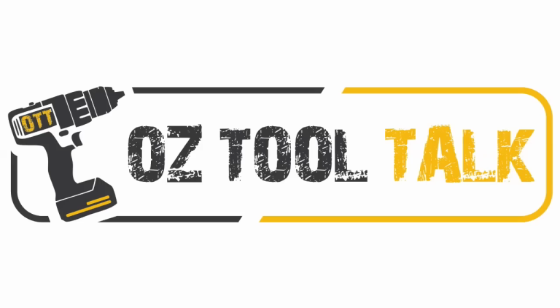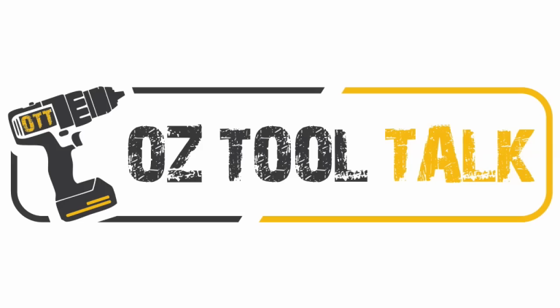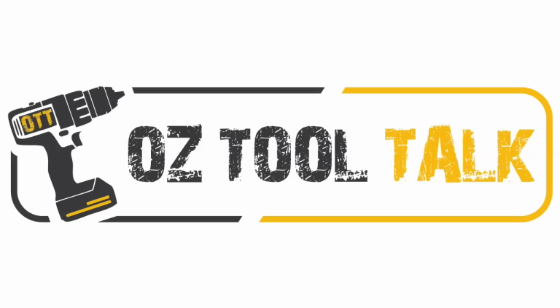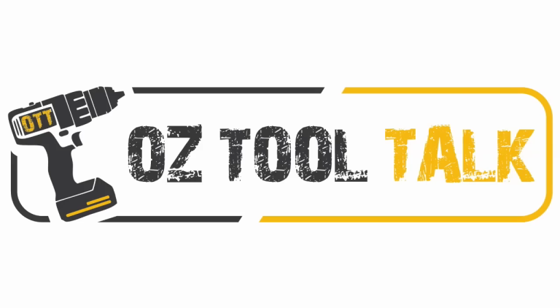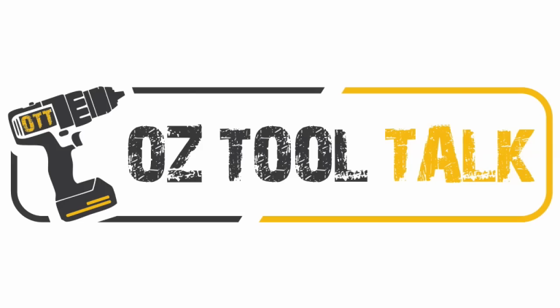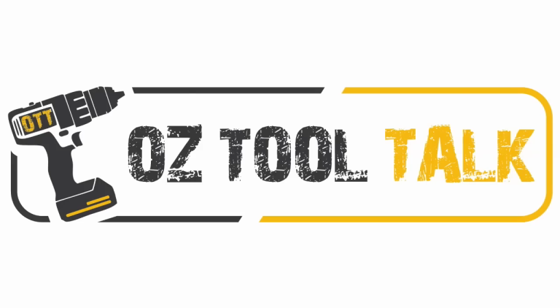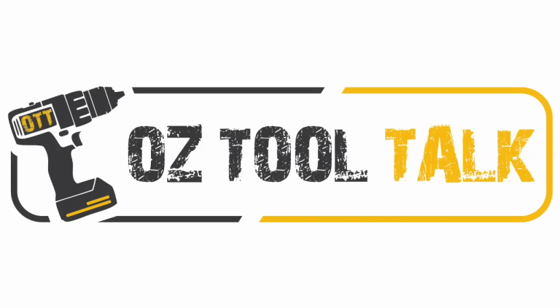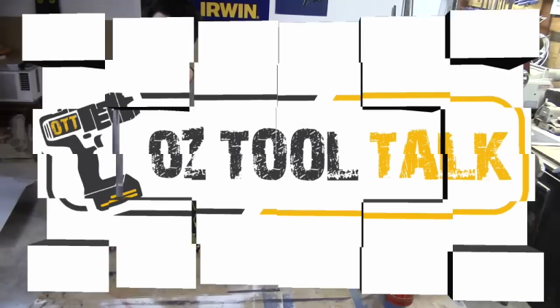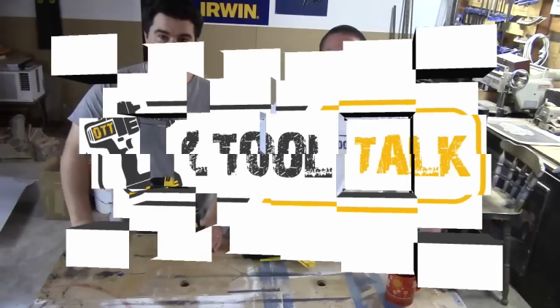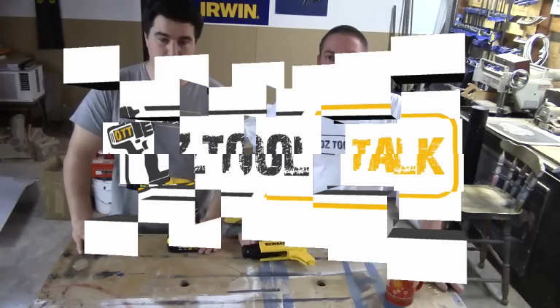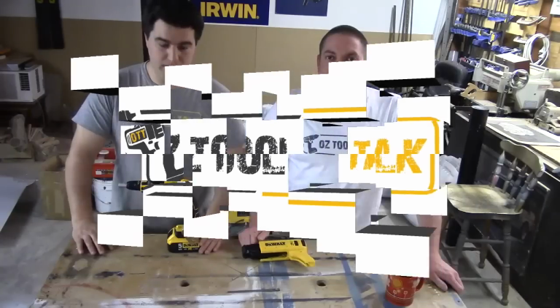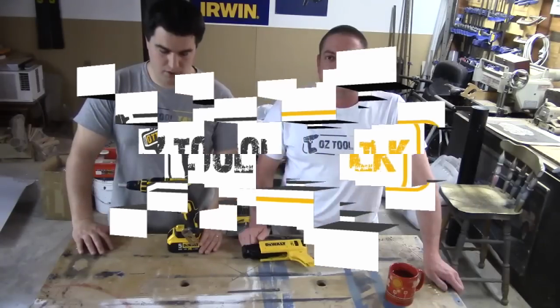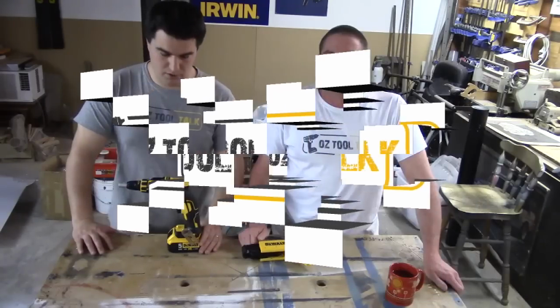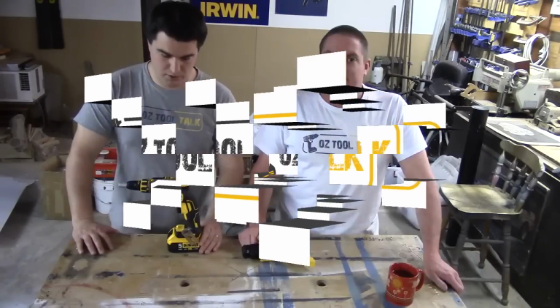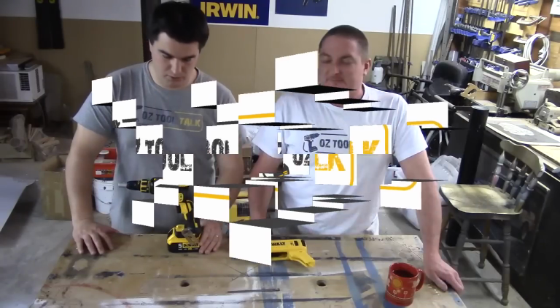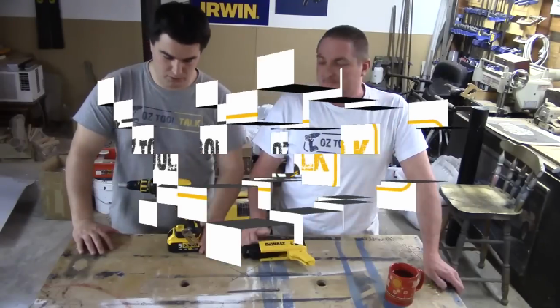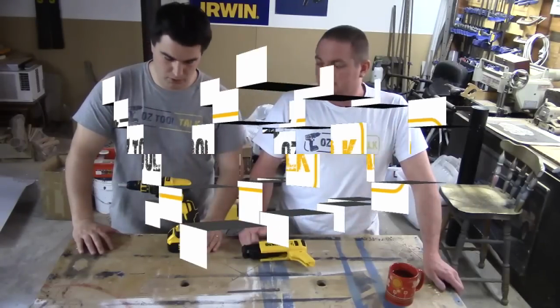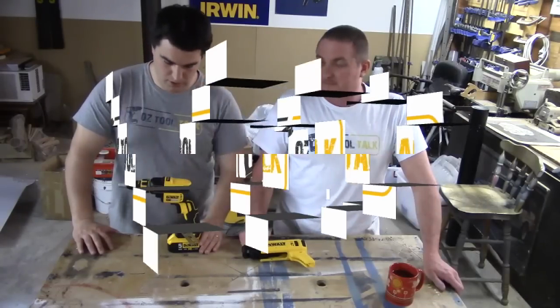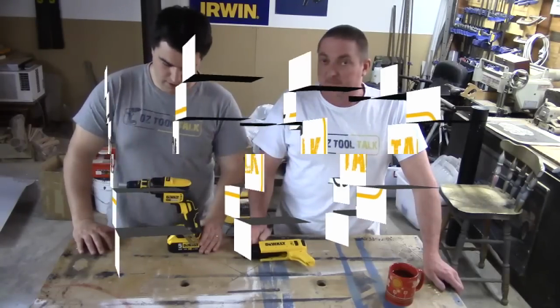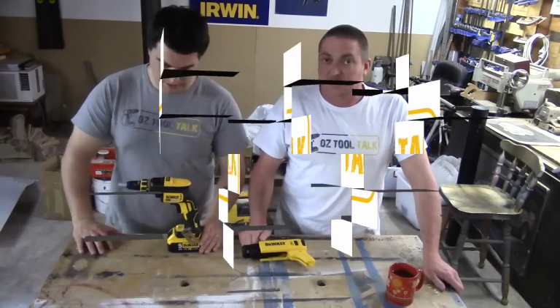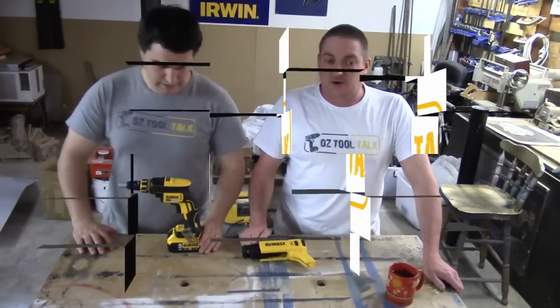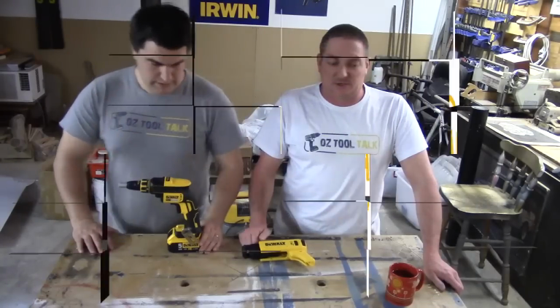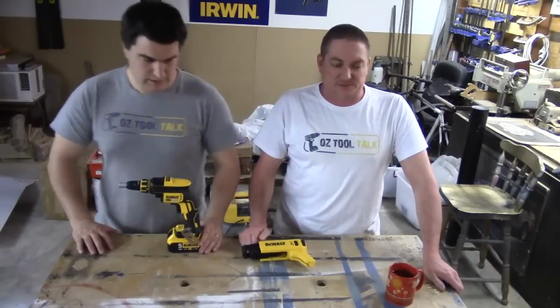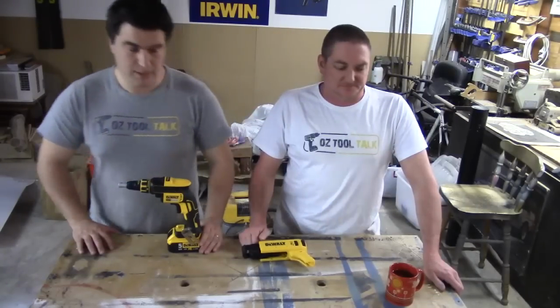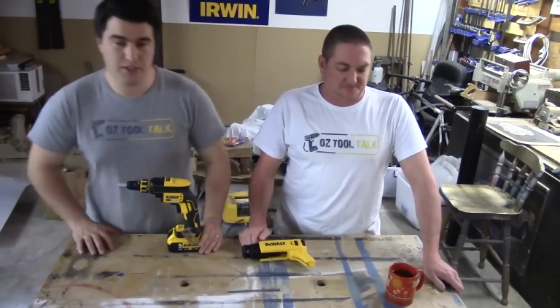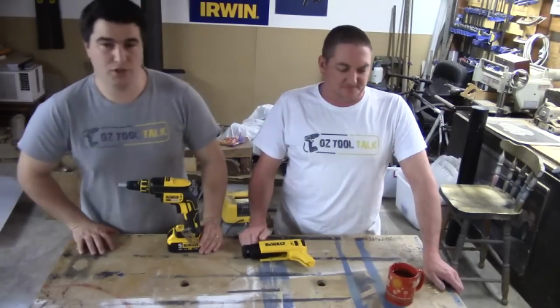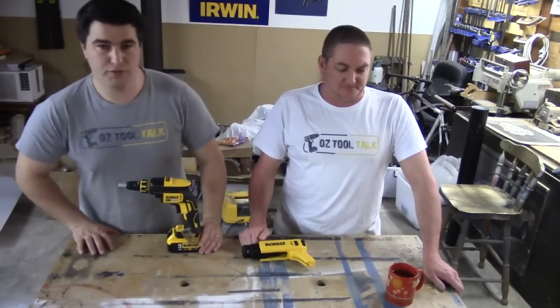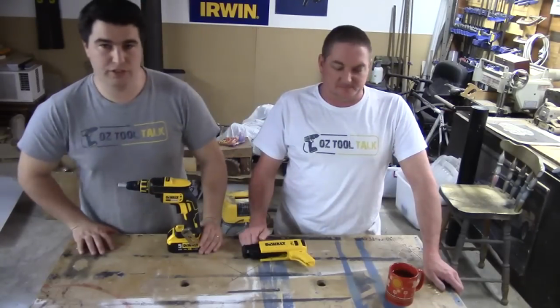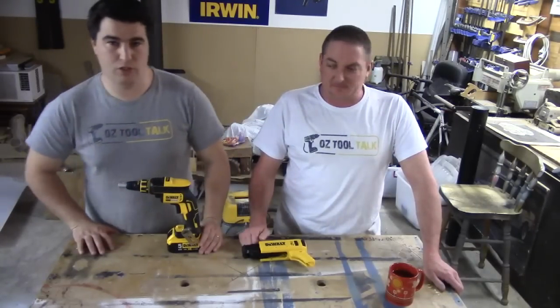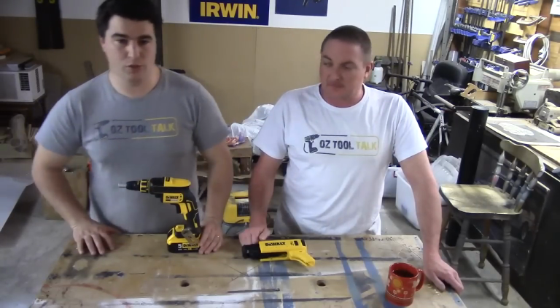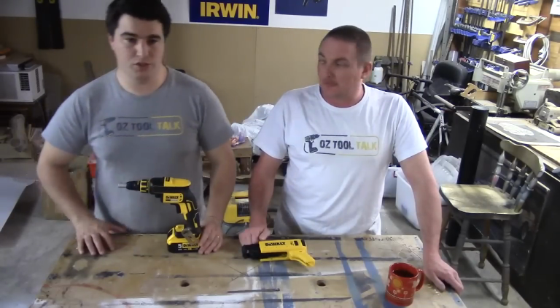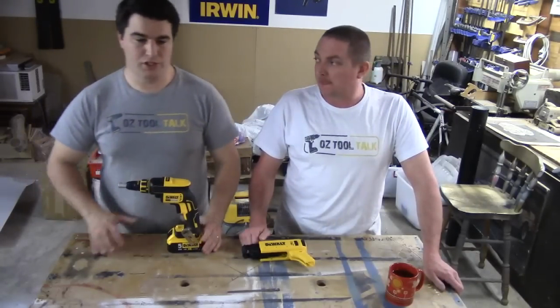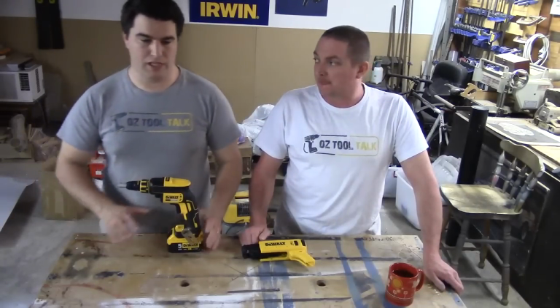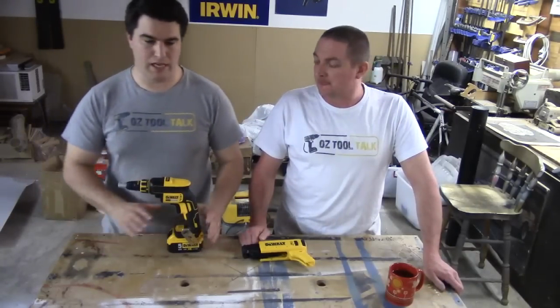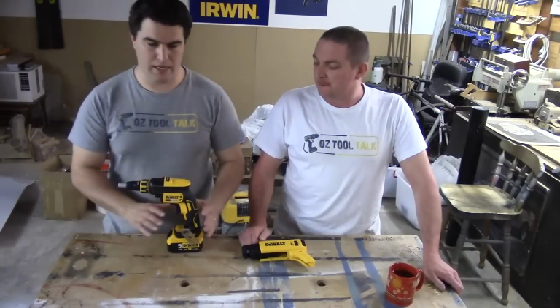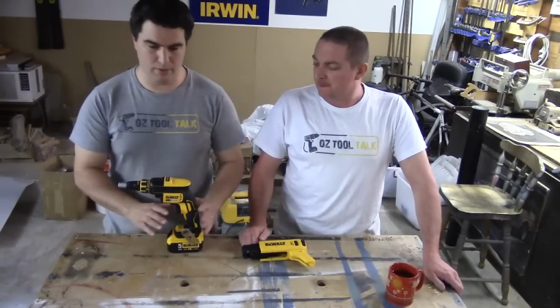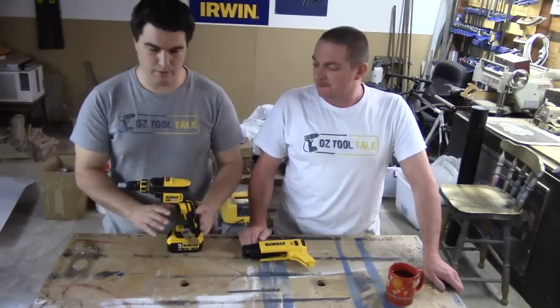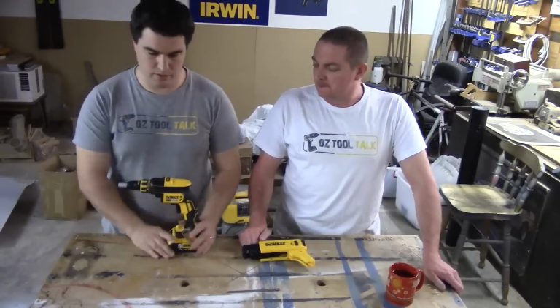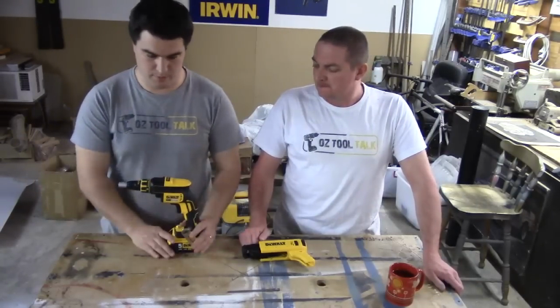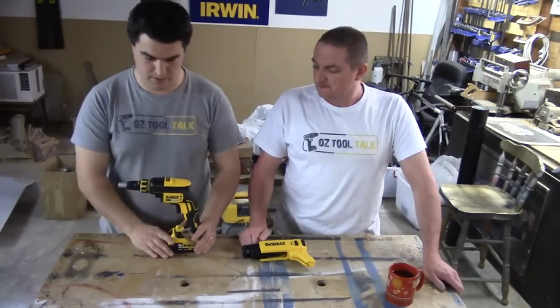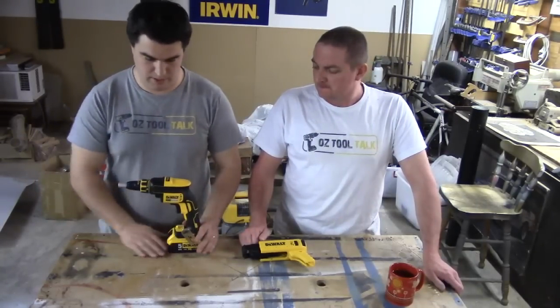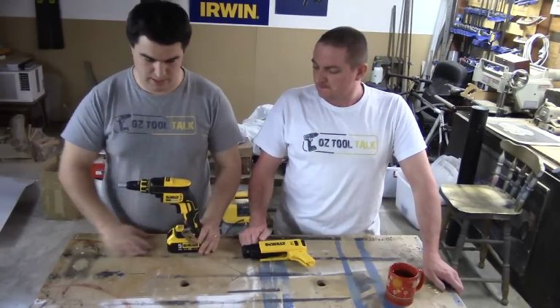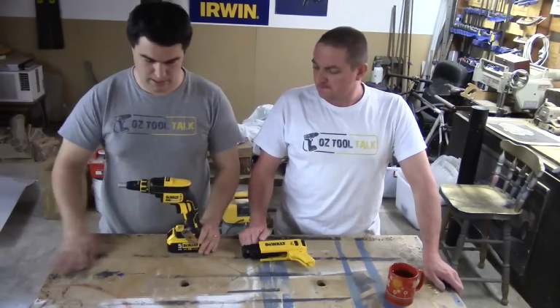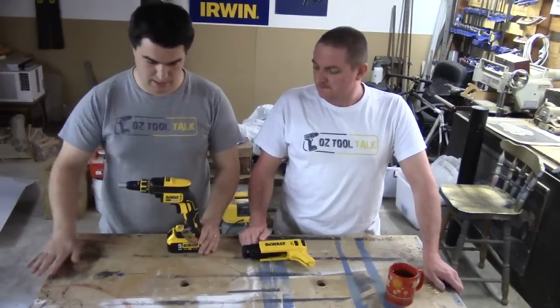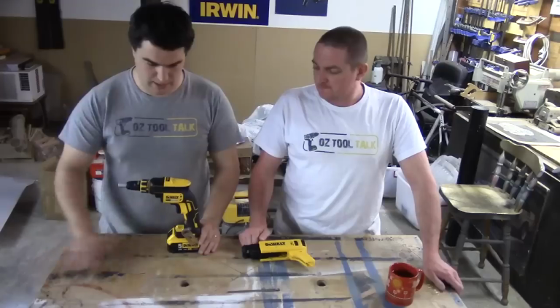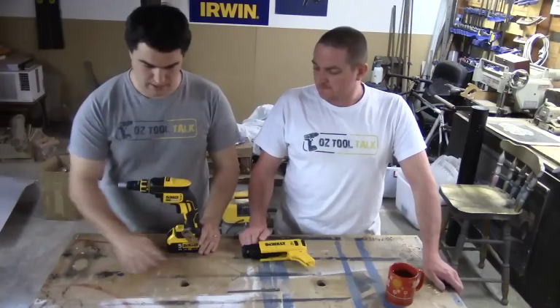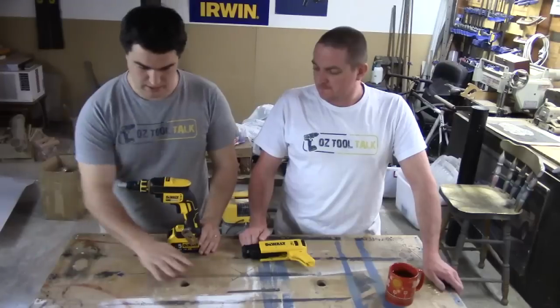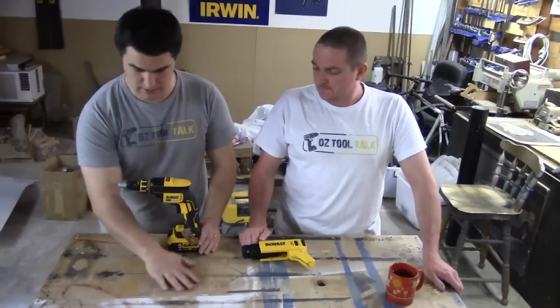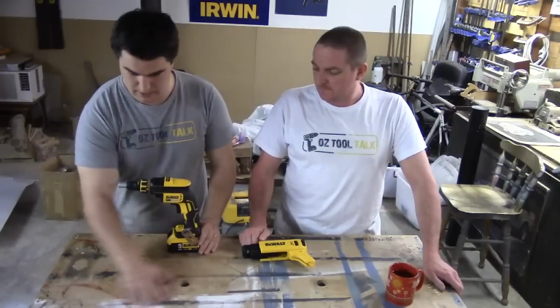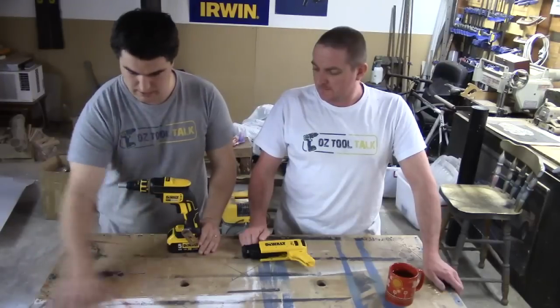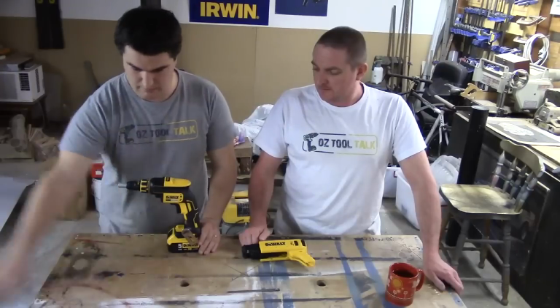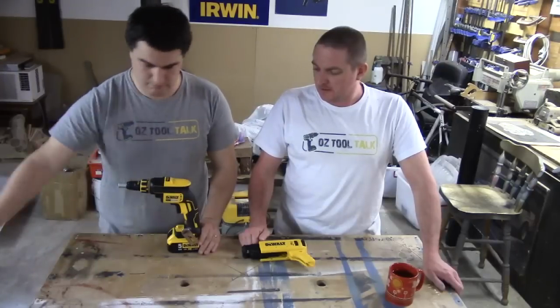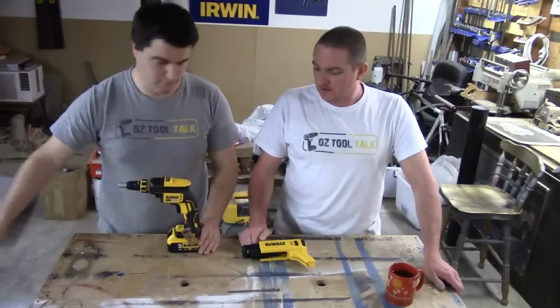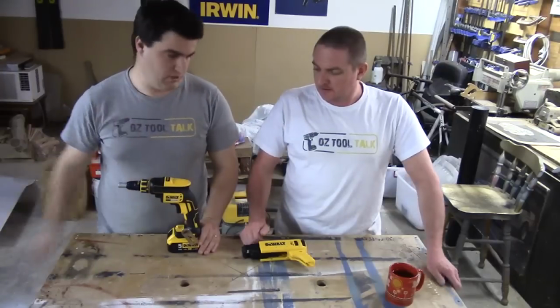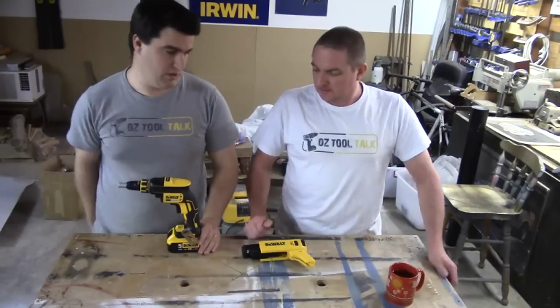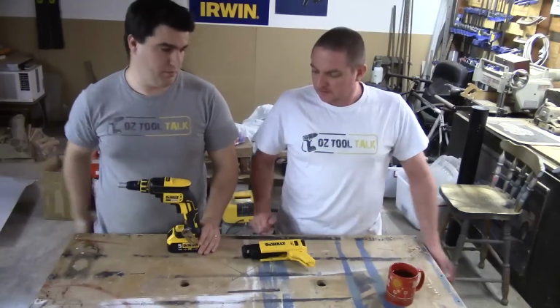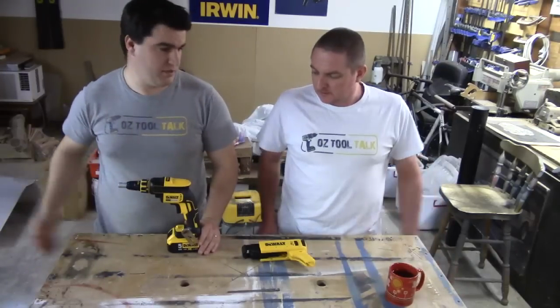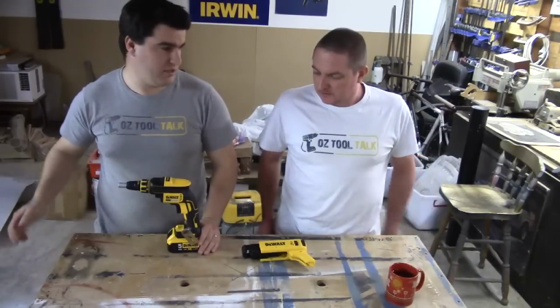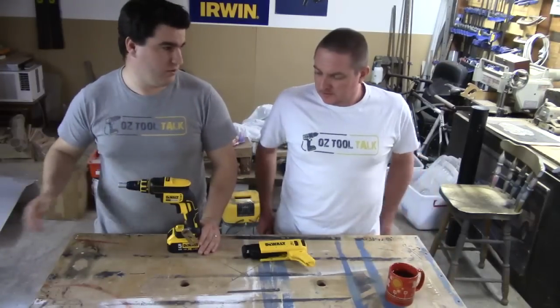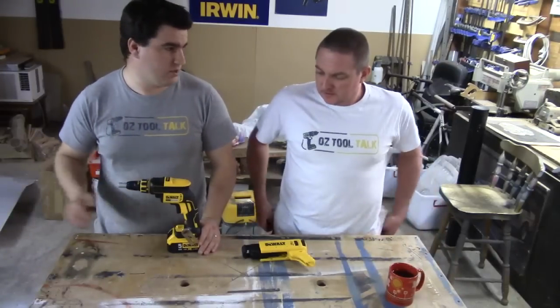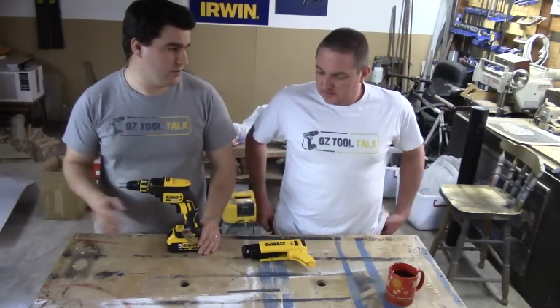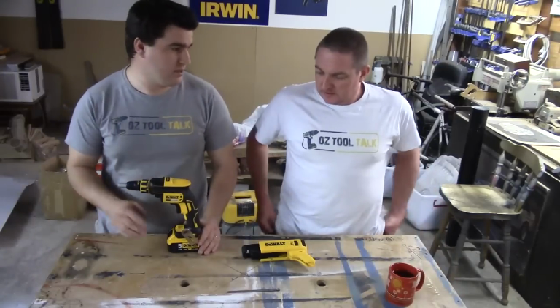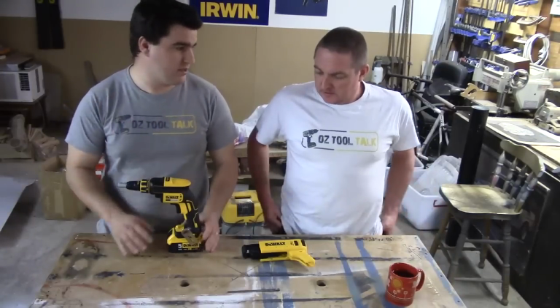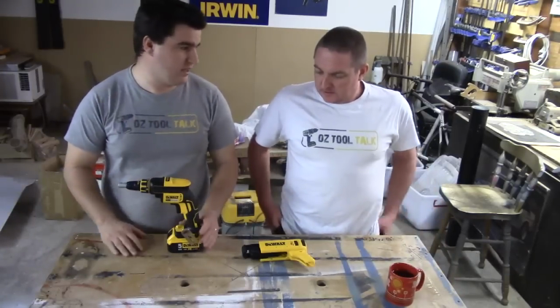G'day everyone, welcome back to AusToolTalk. Hey guys. Sorry for the long delay, we've just been busy doing some other stuff.